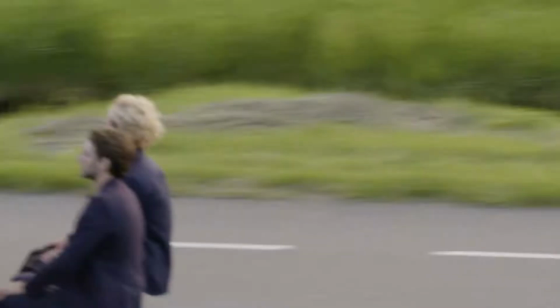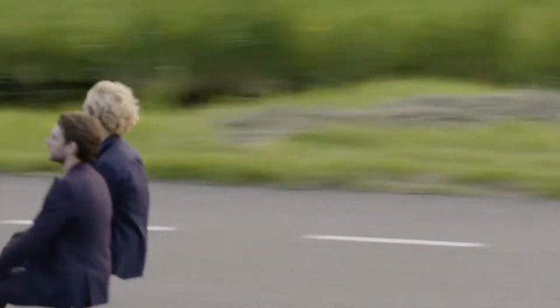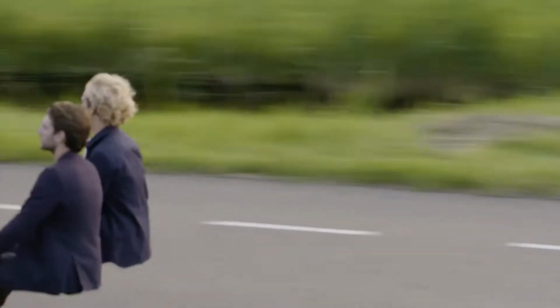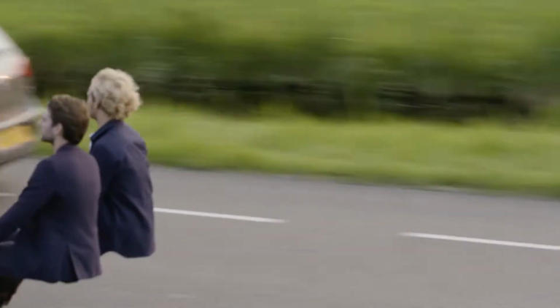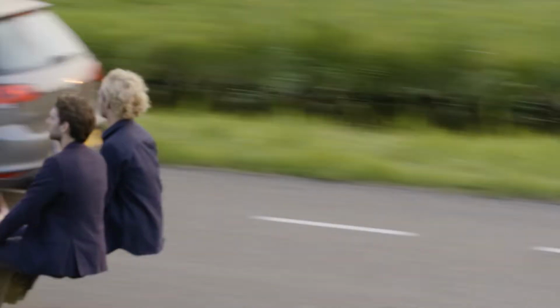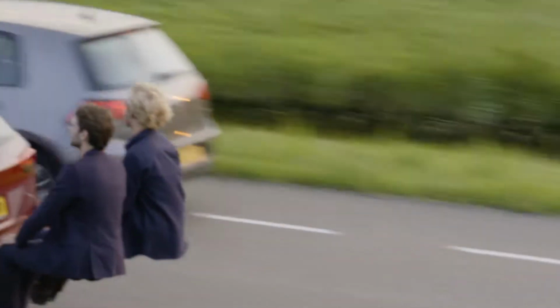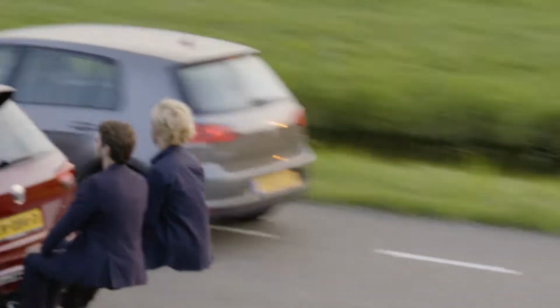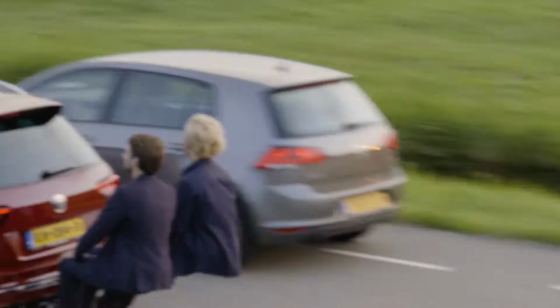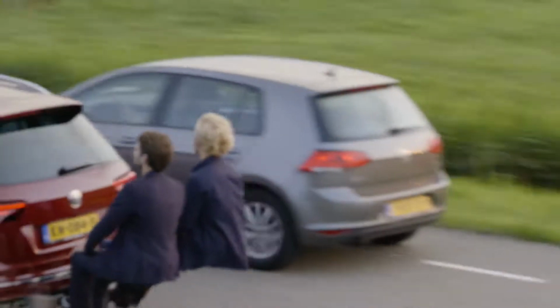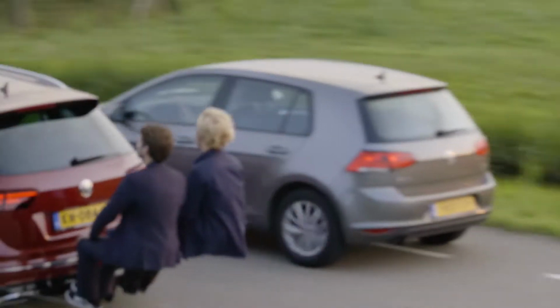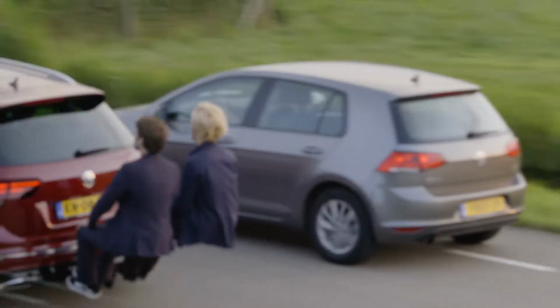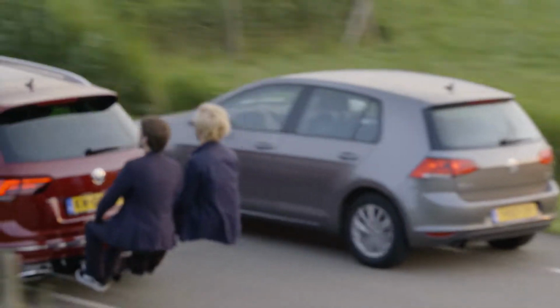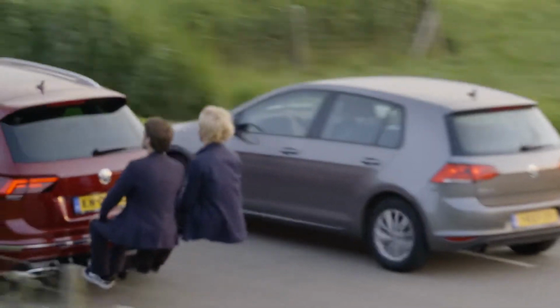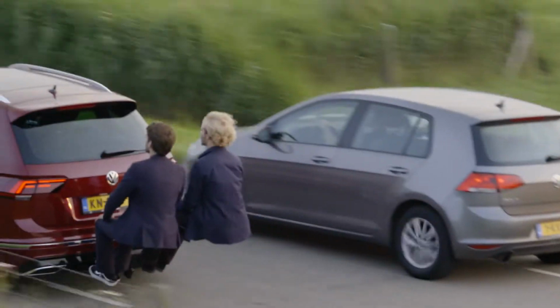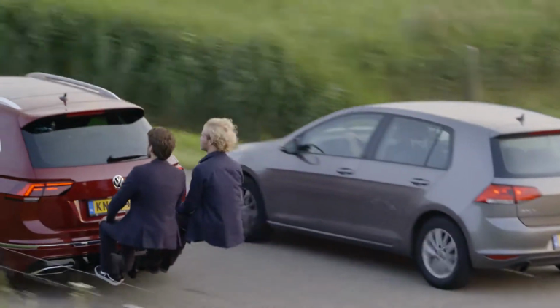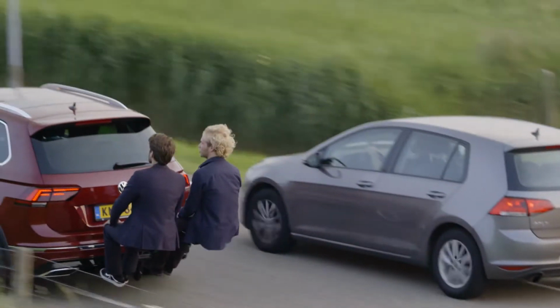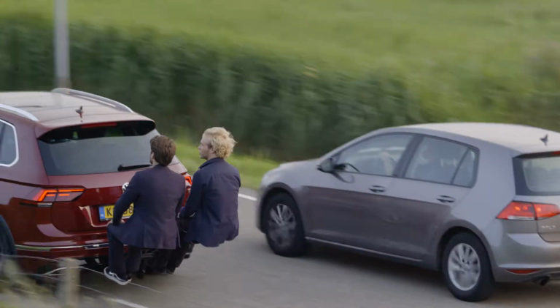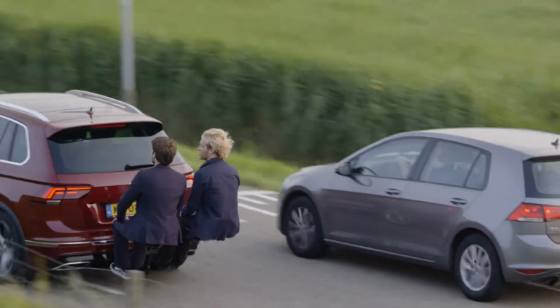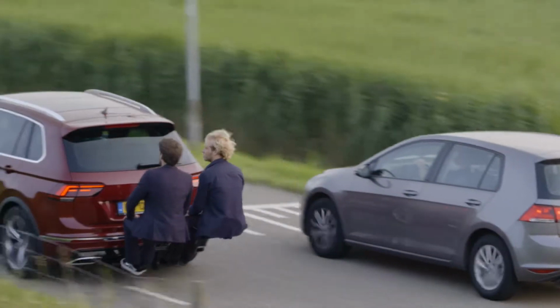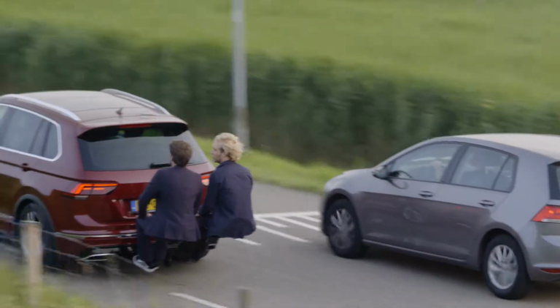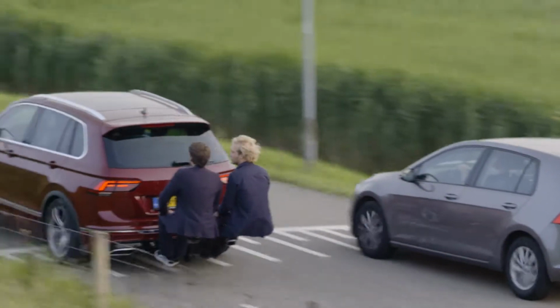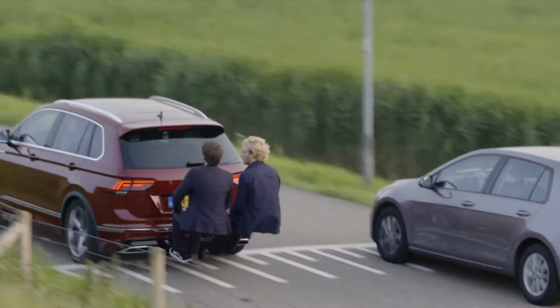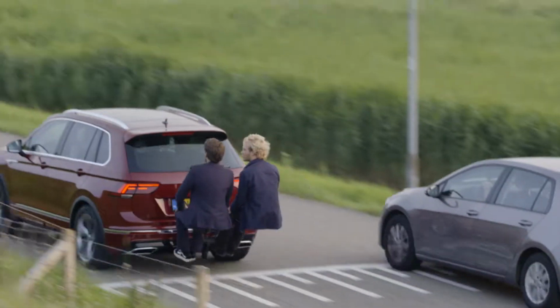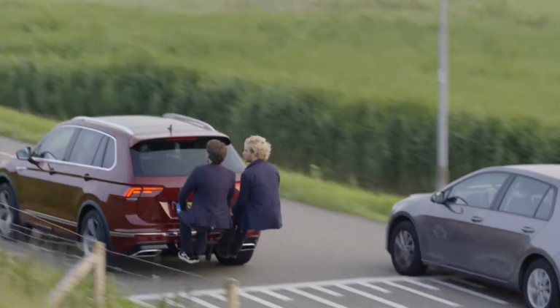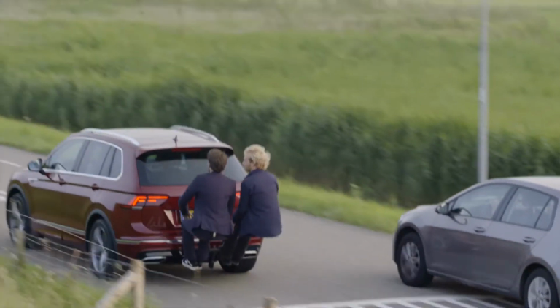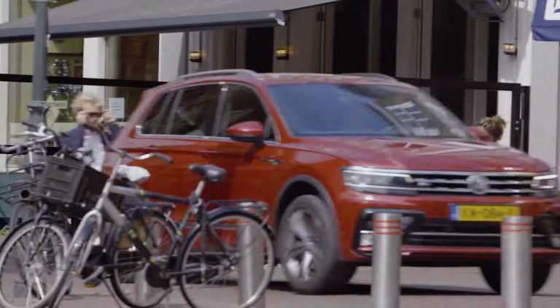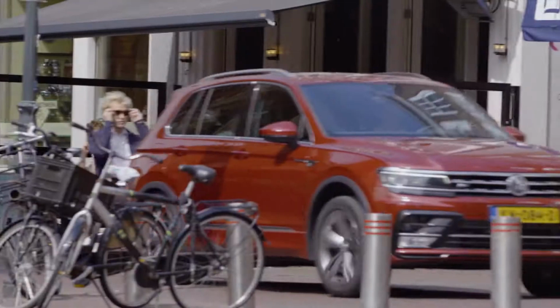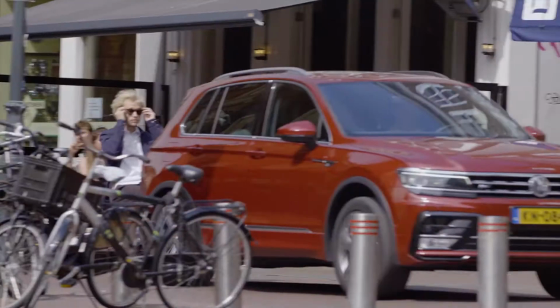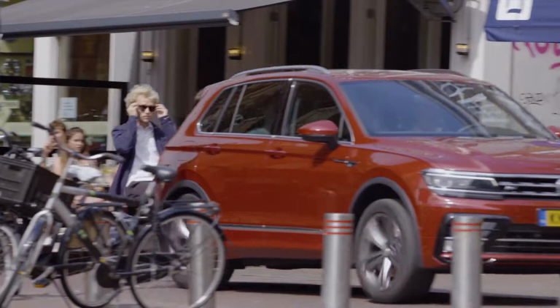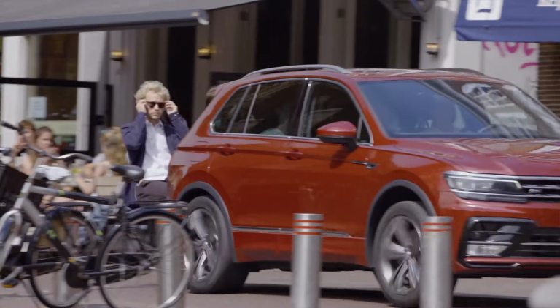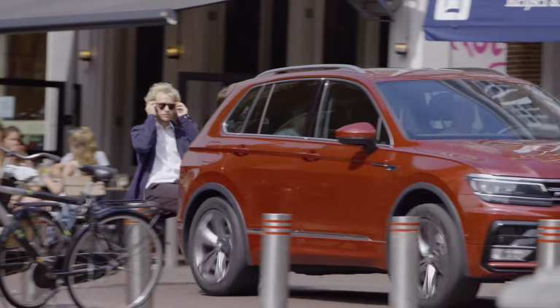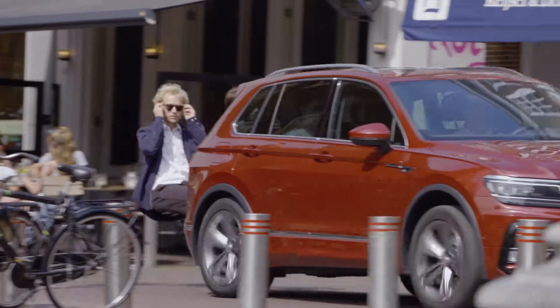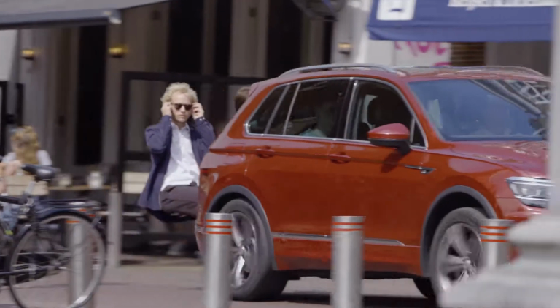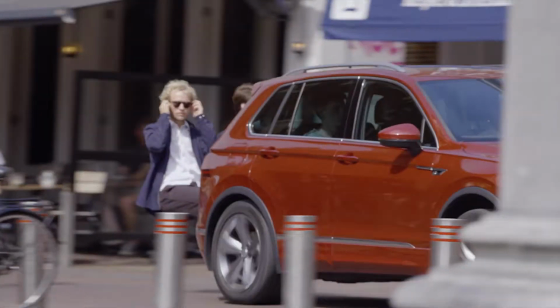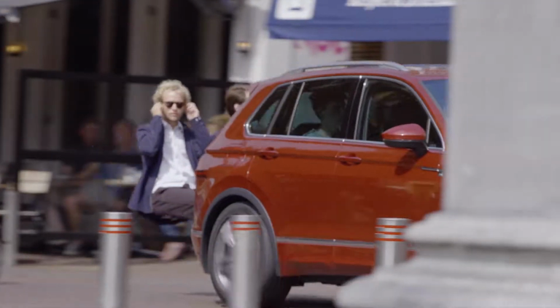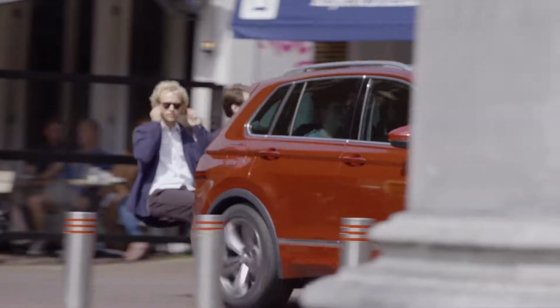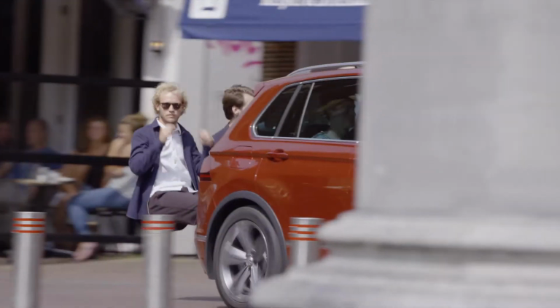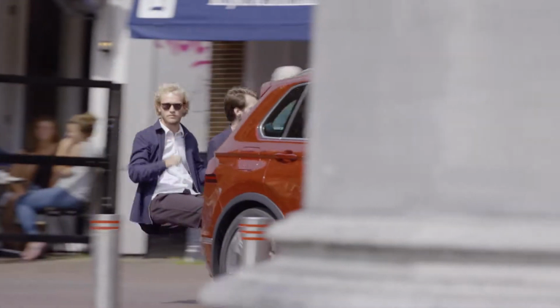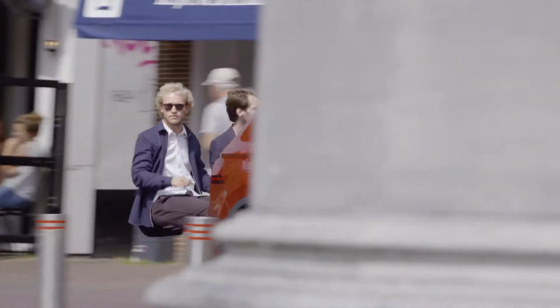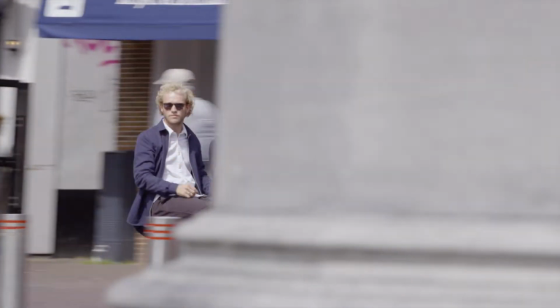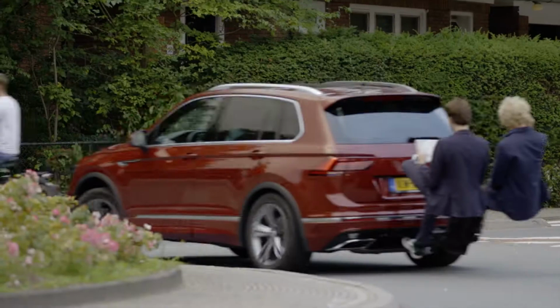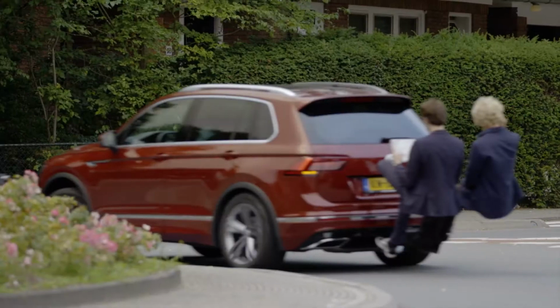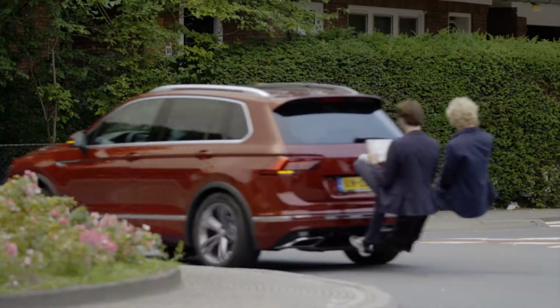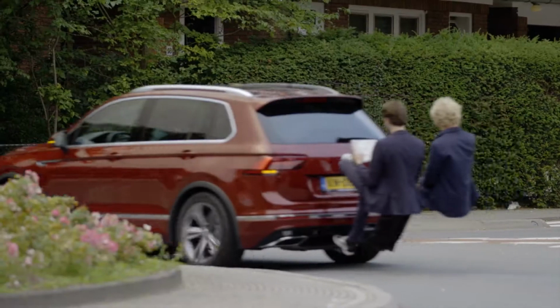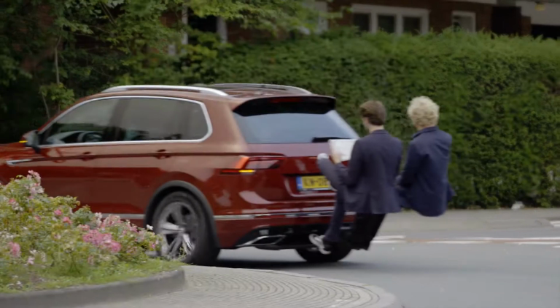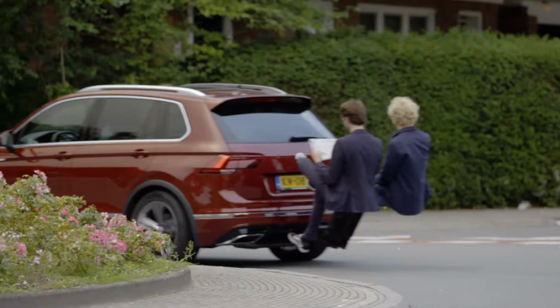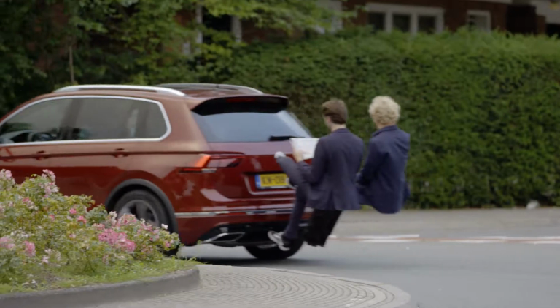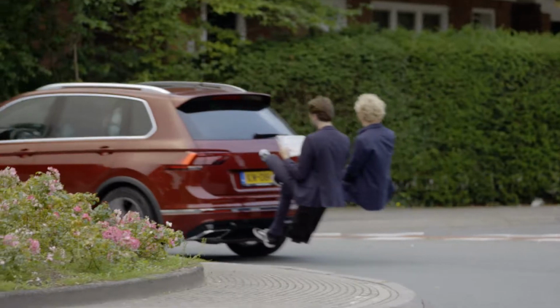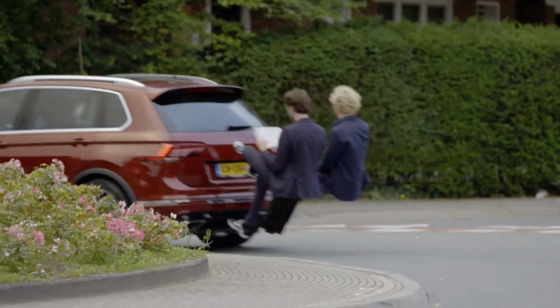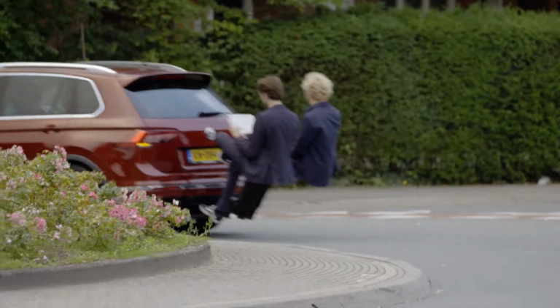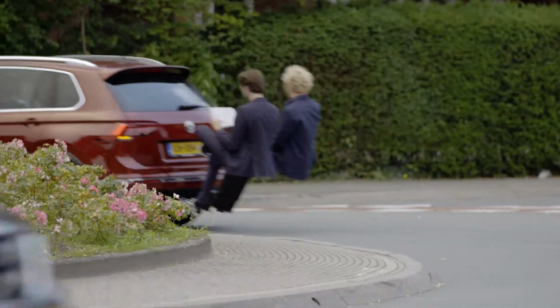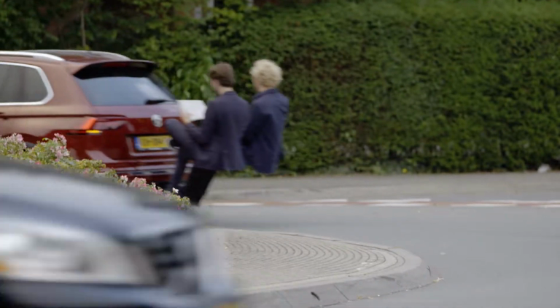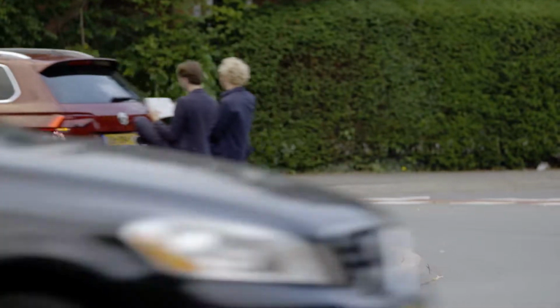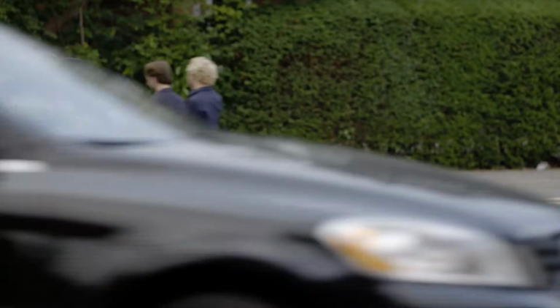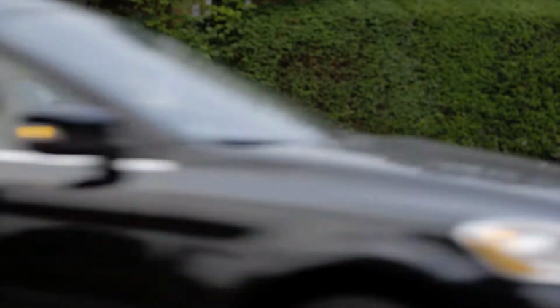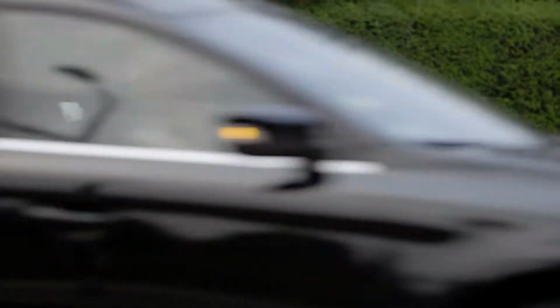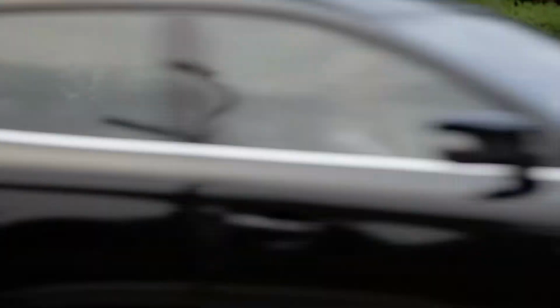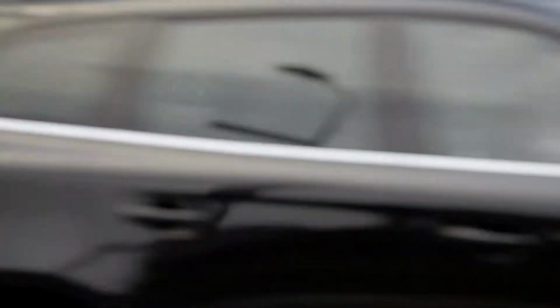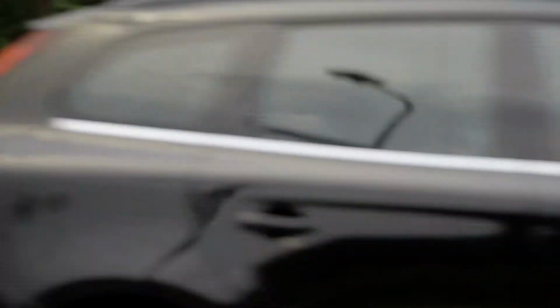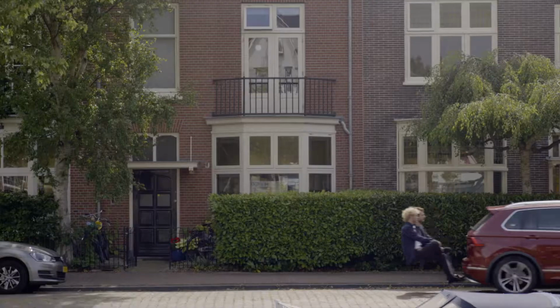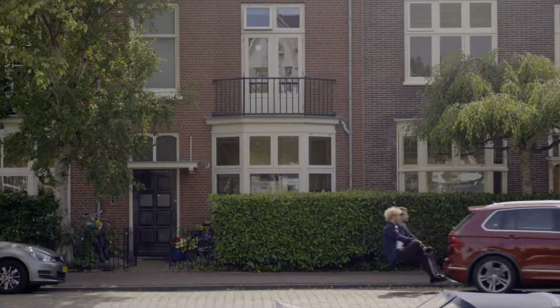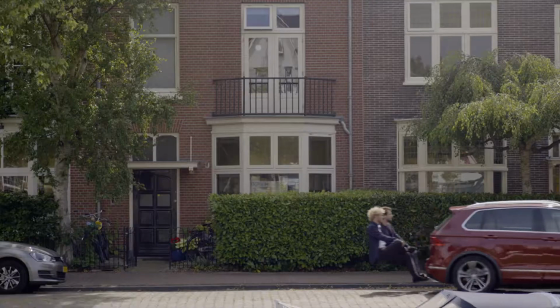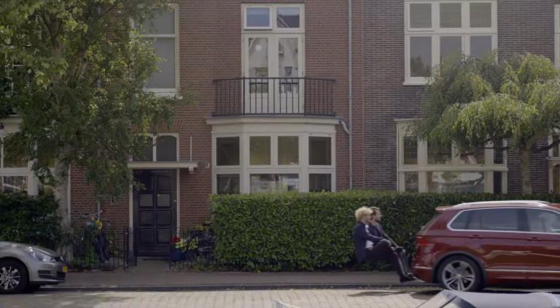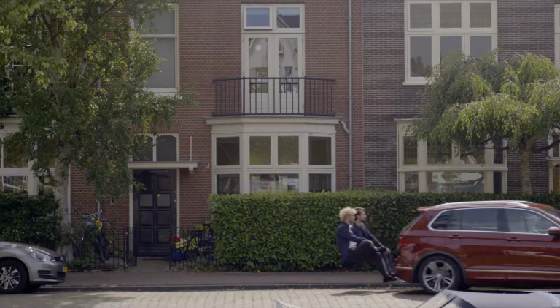Floating passengers. Volkswagen's latest family car, introduced in a rather unfamiliar way.